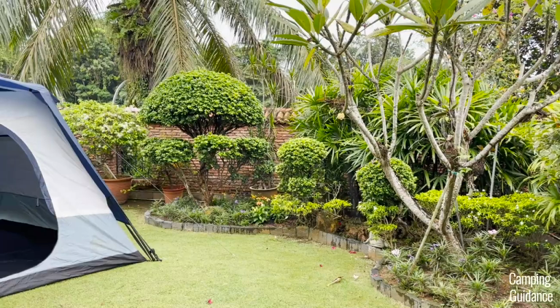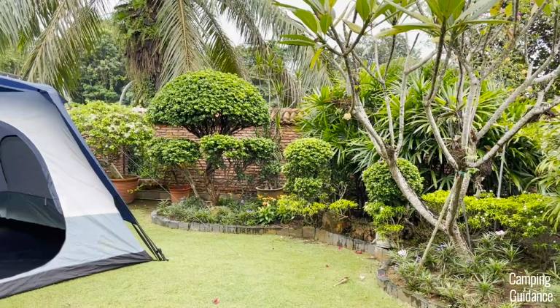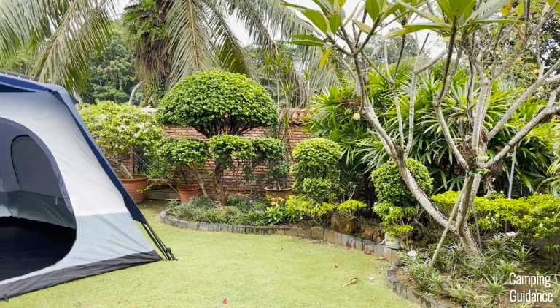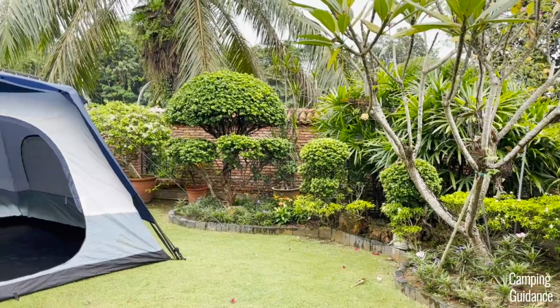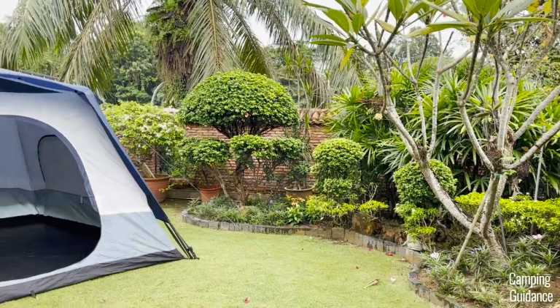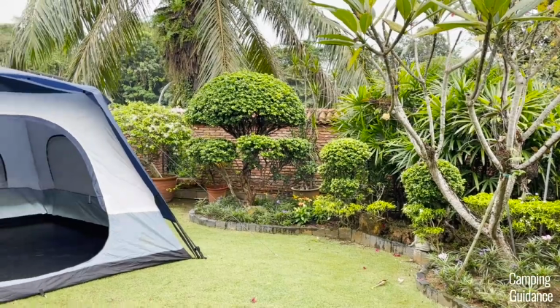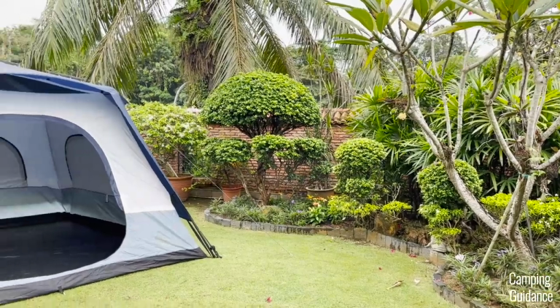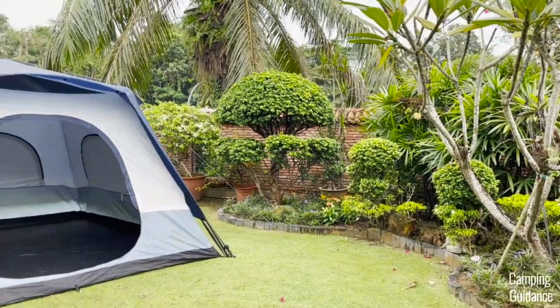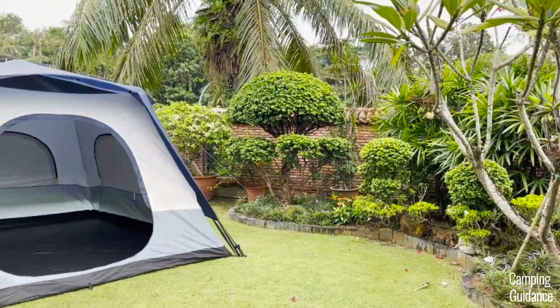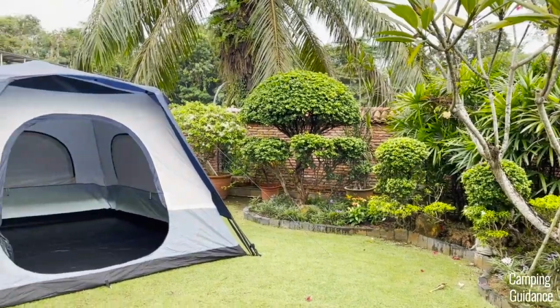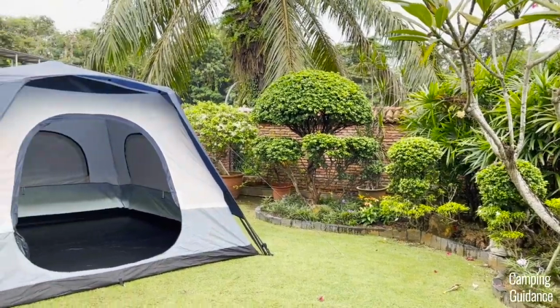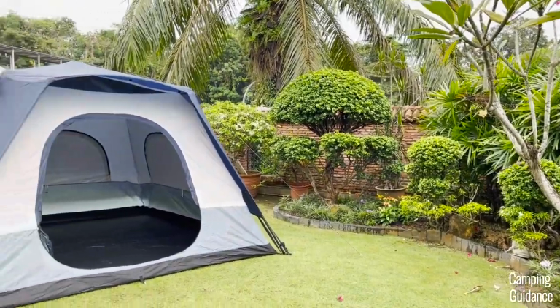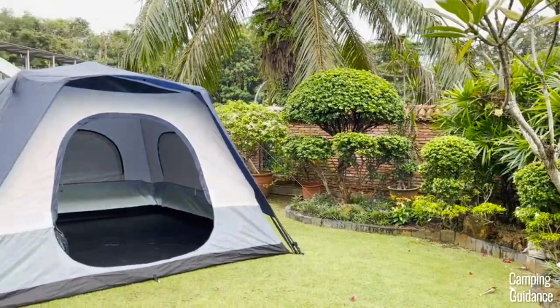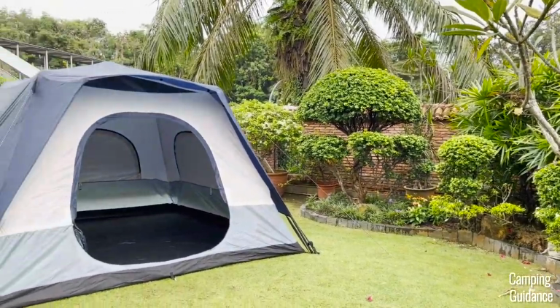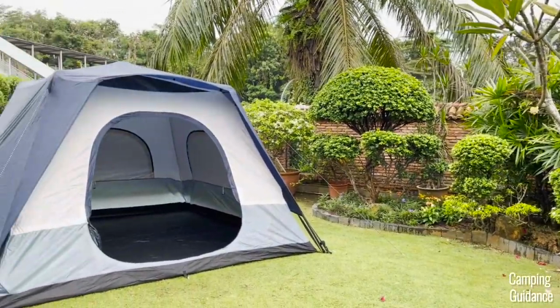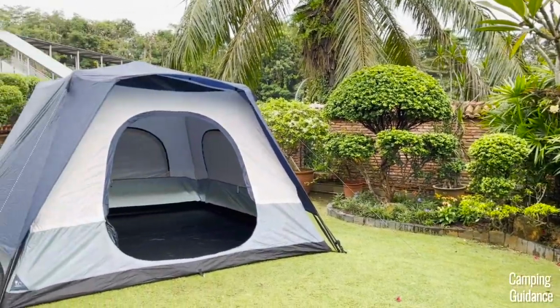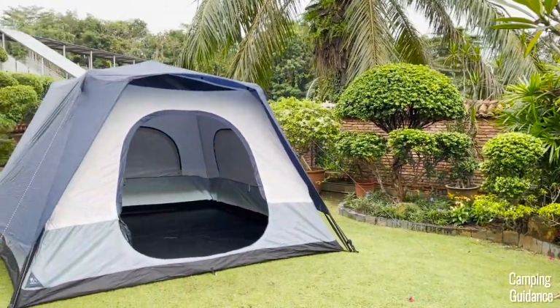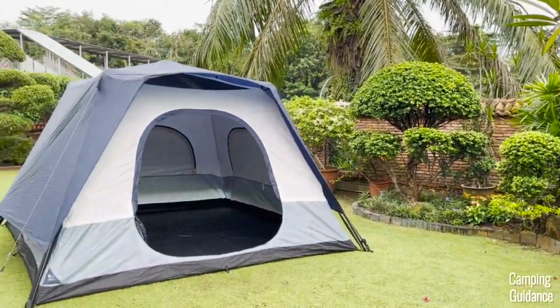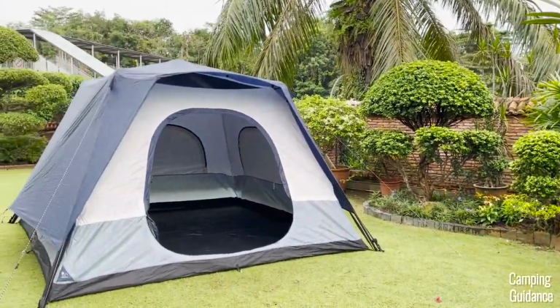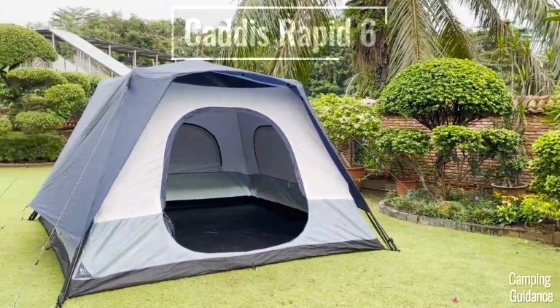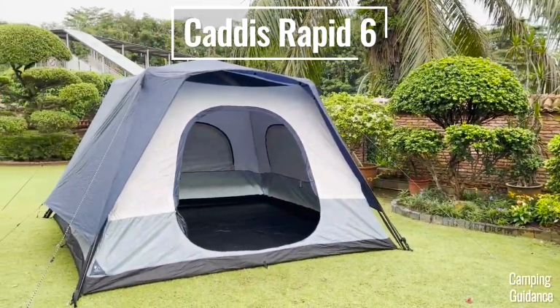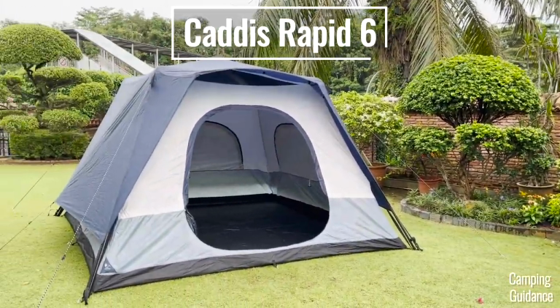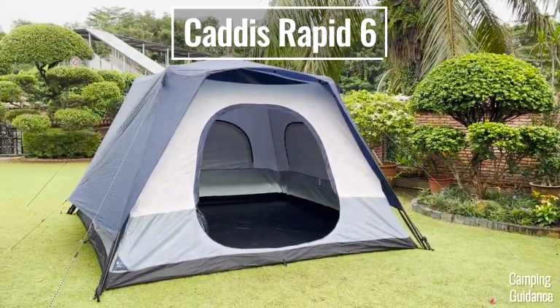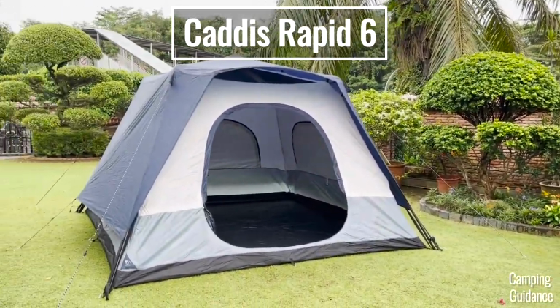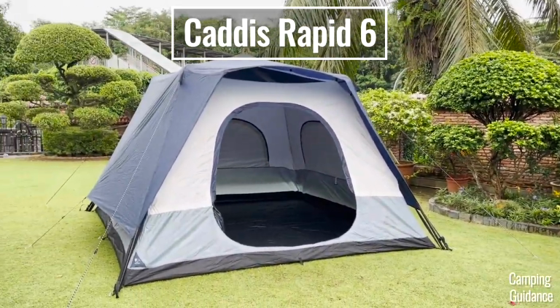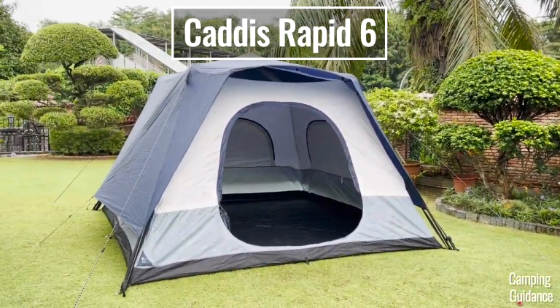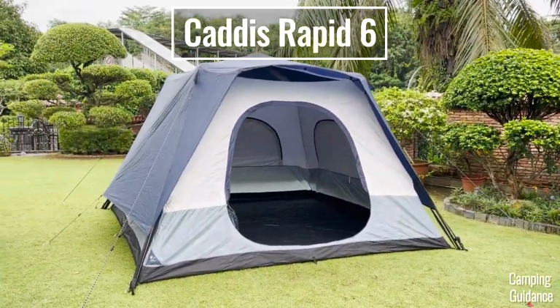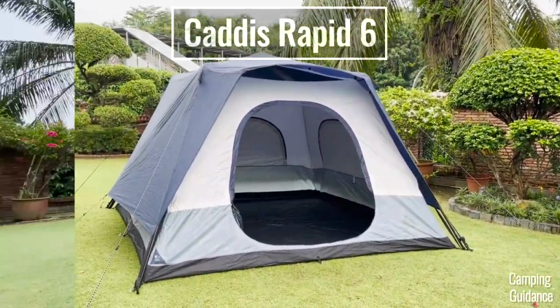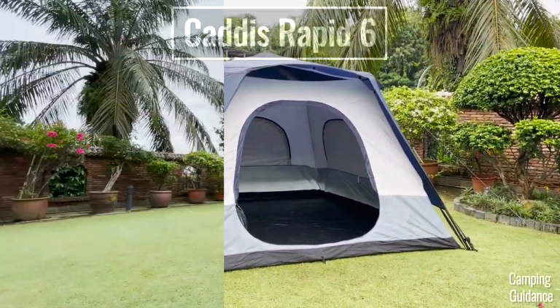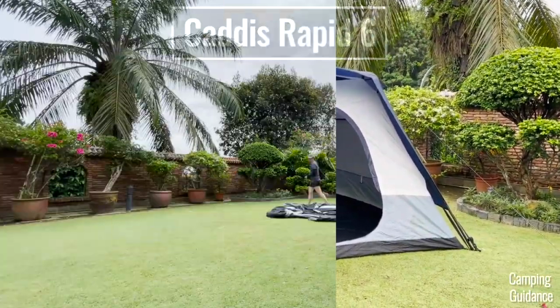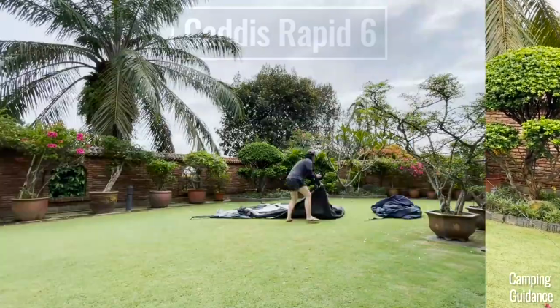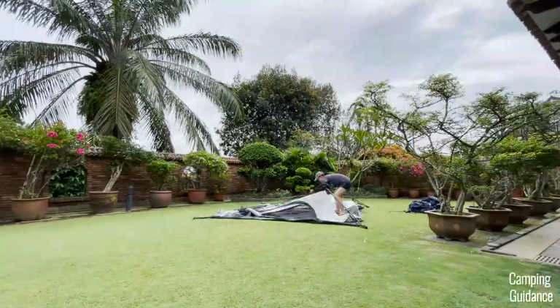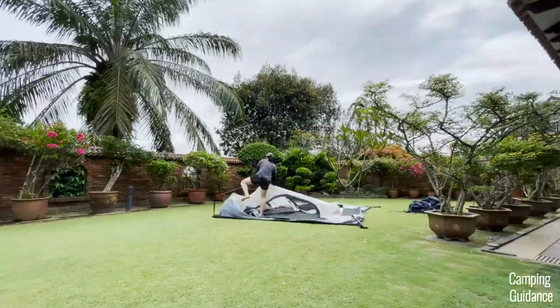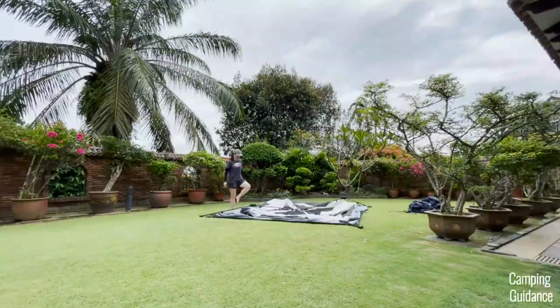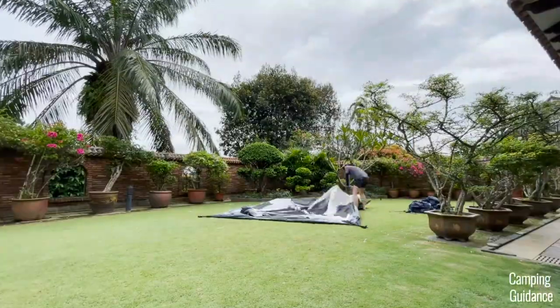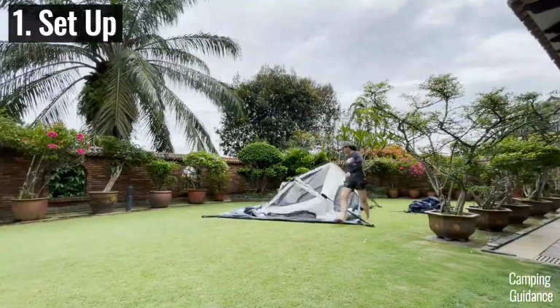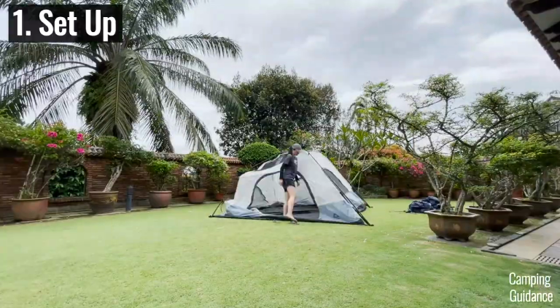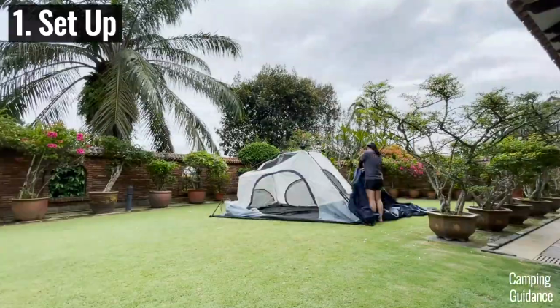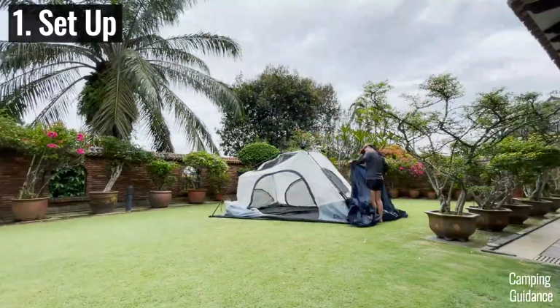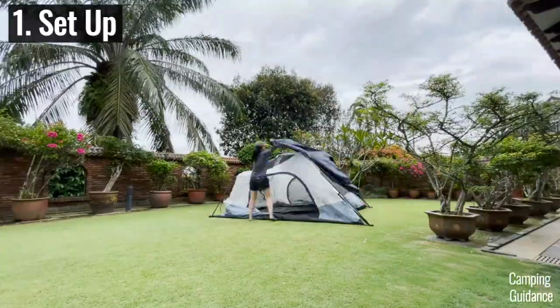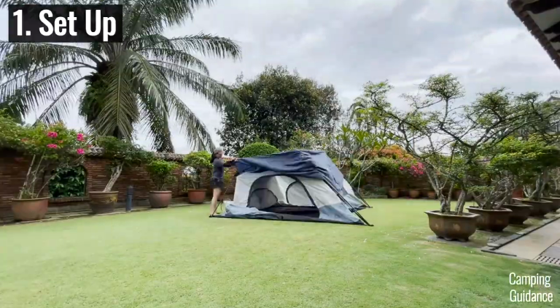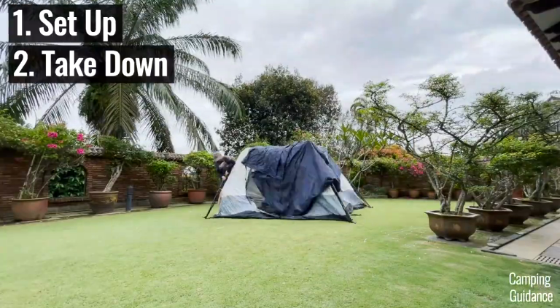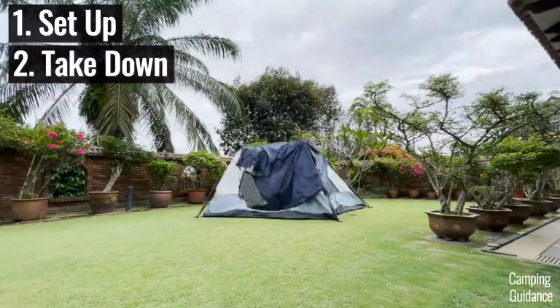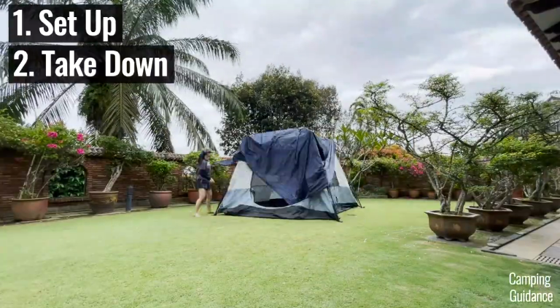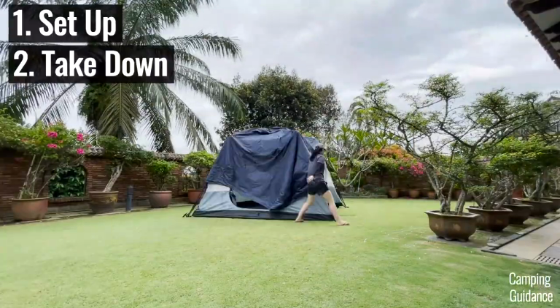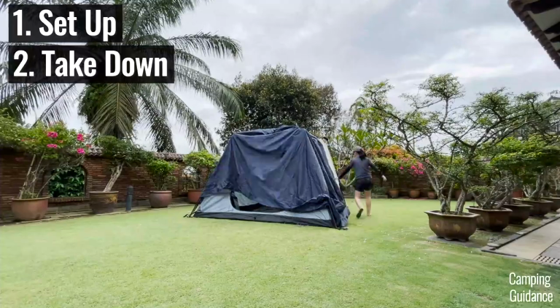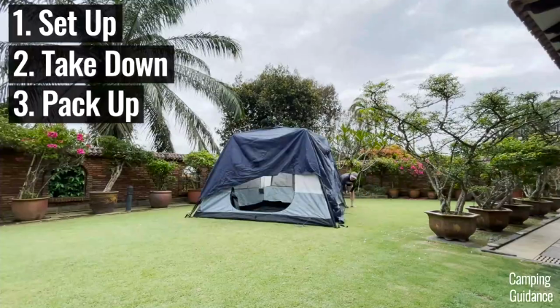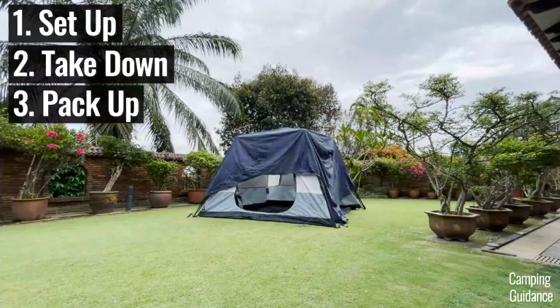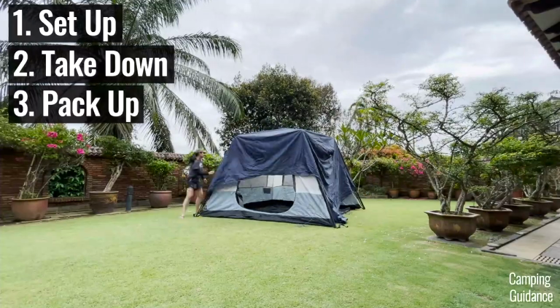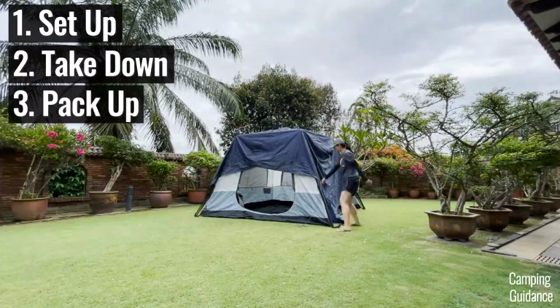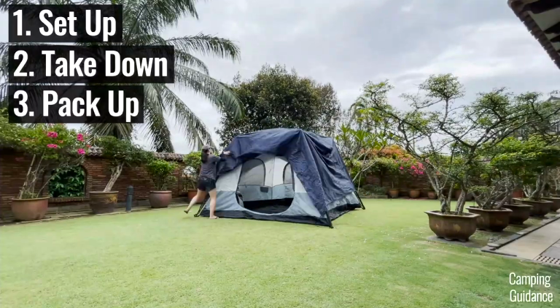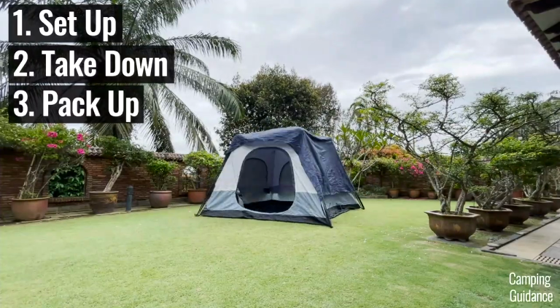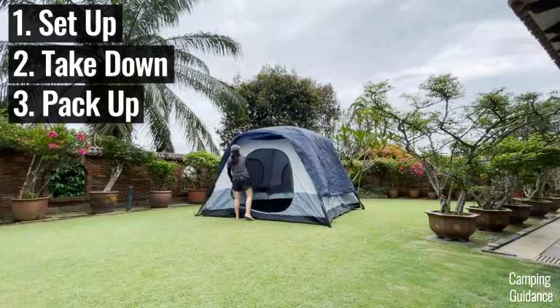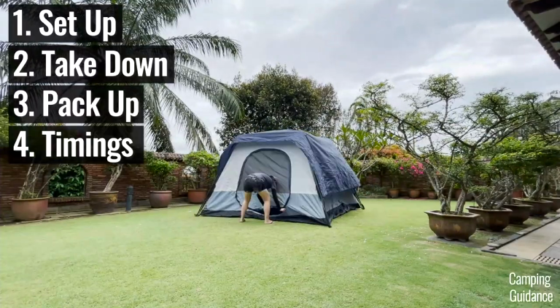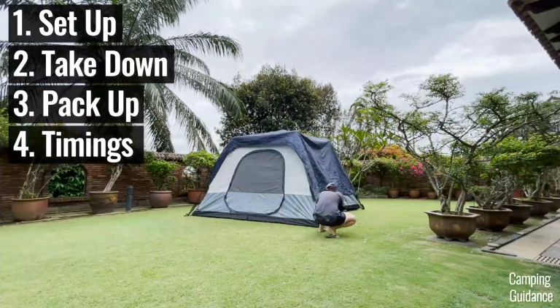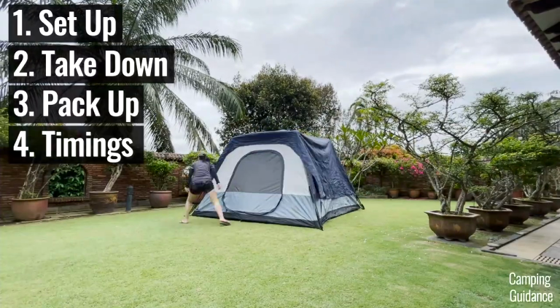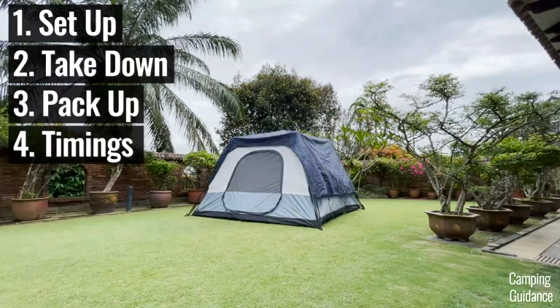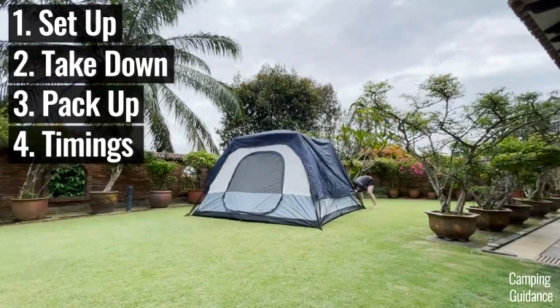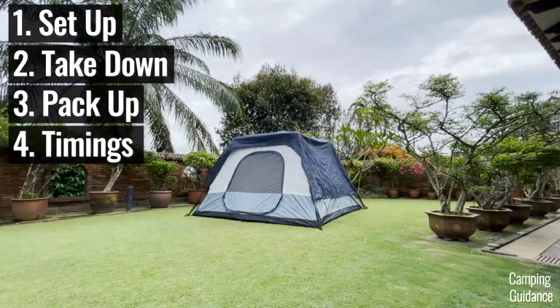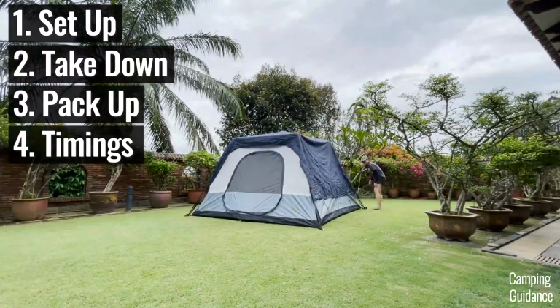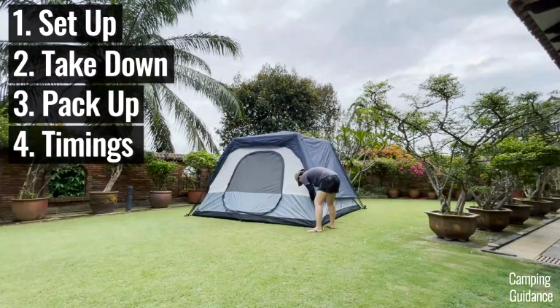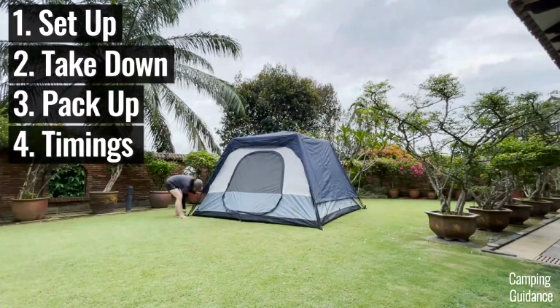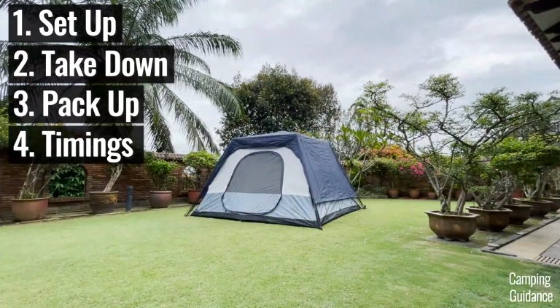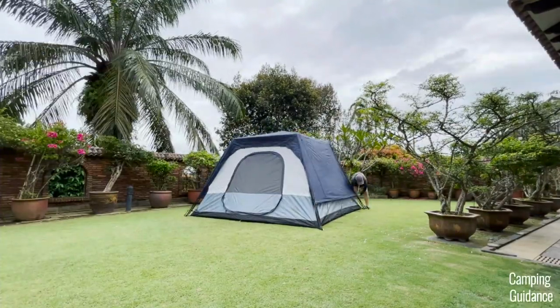In this video, I'm going to show you how to set up this Cadiz Rapid six-person tent, take it down, pack it up, and also how long it takes.